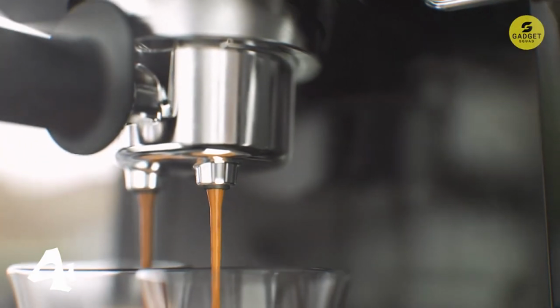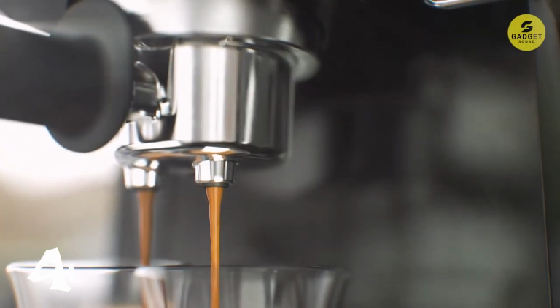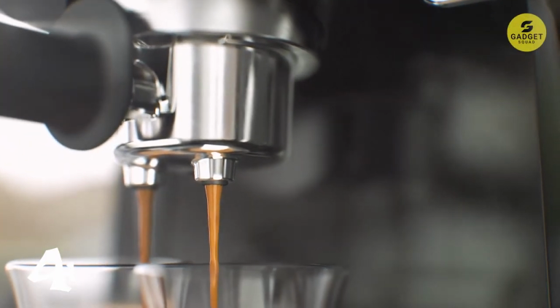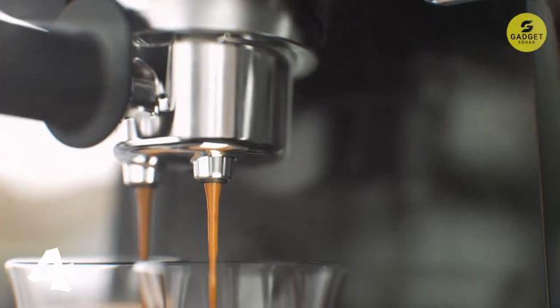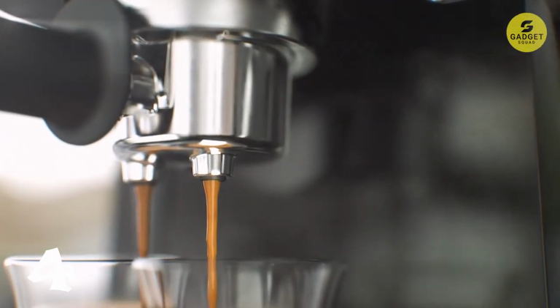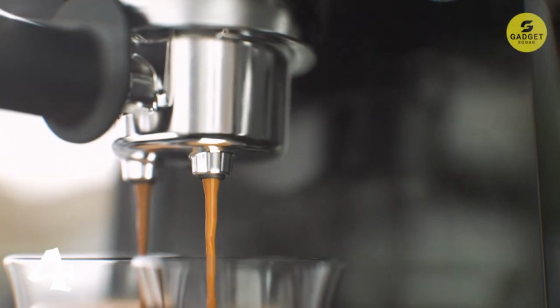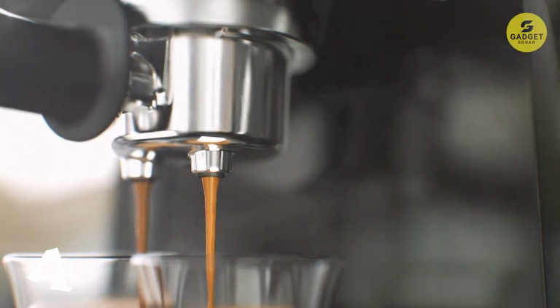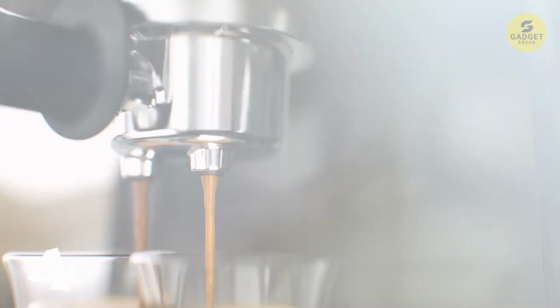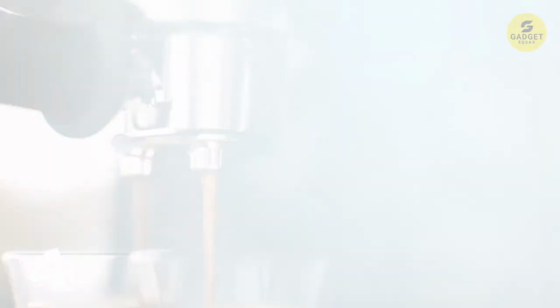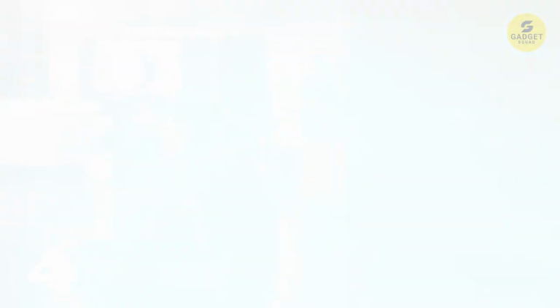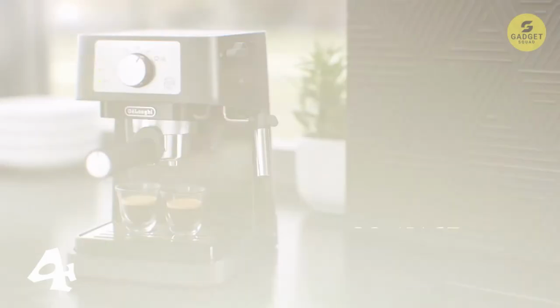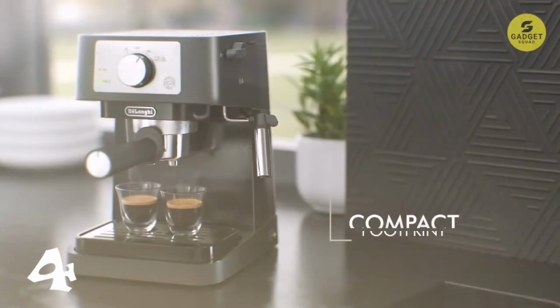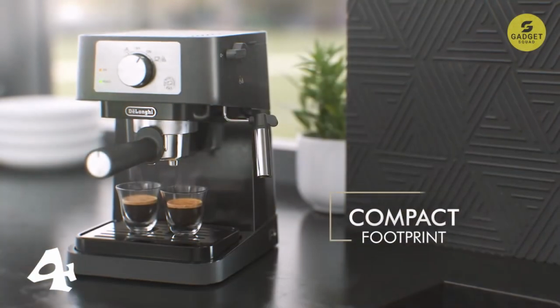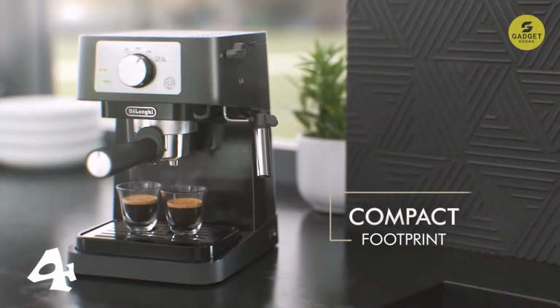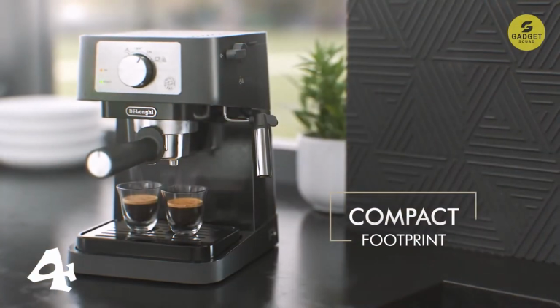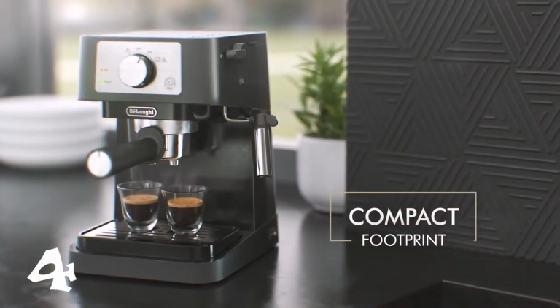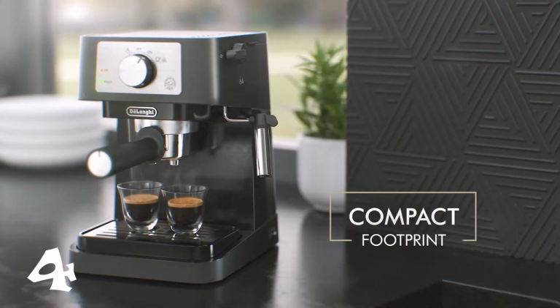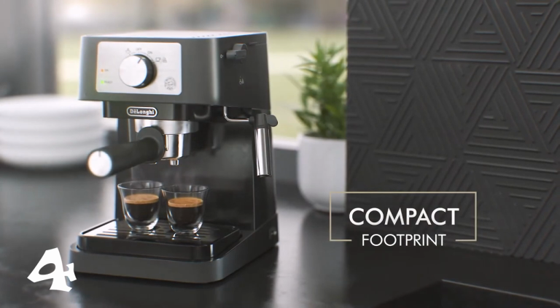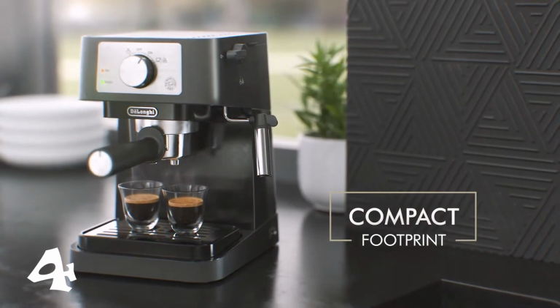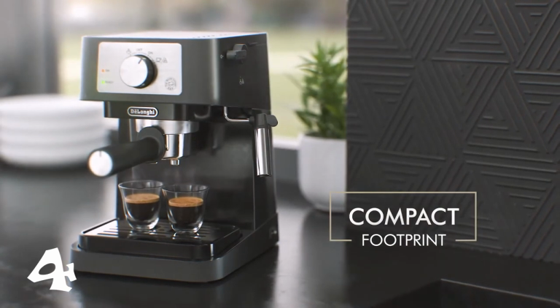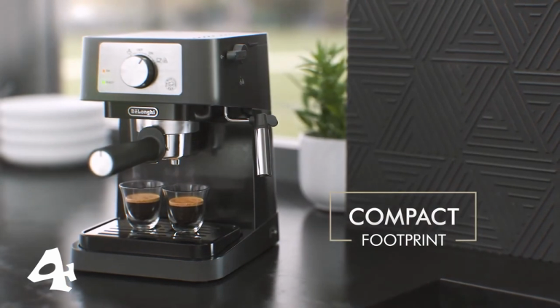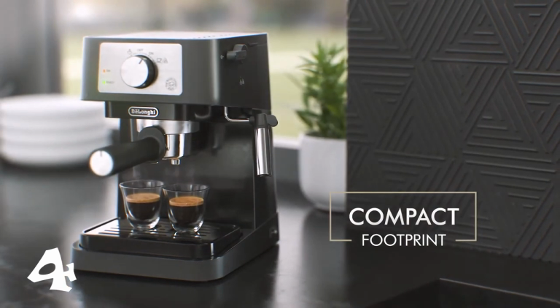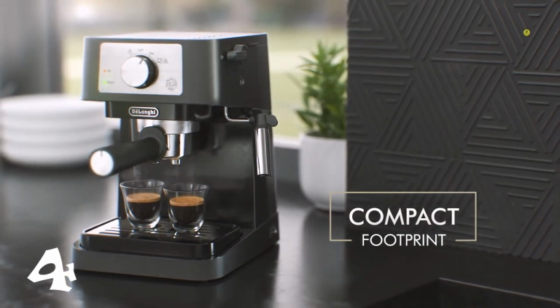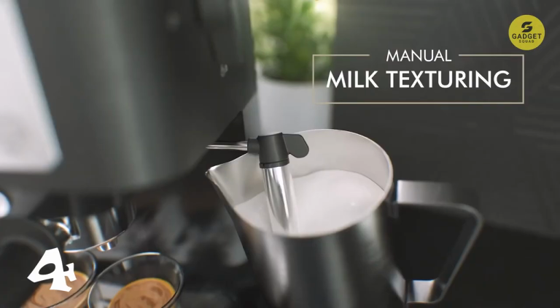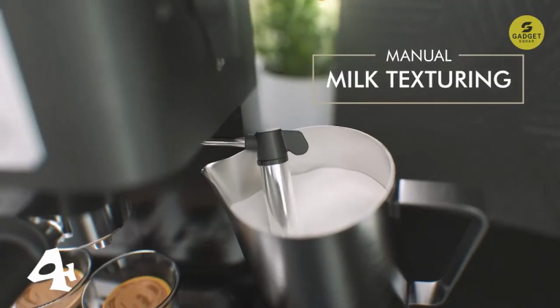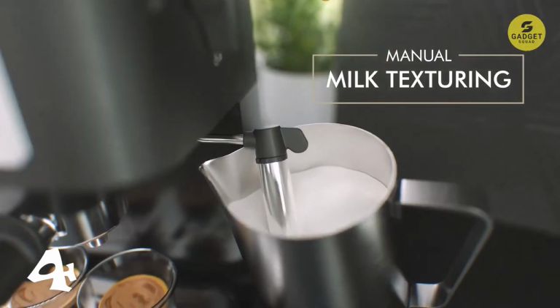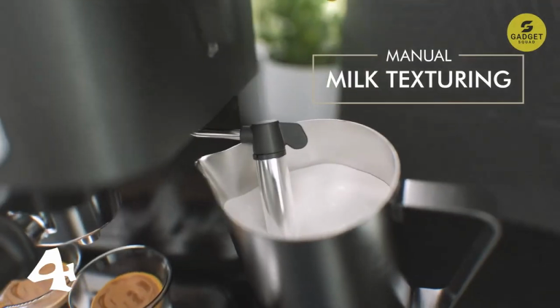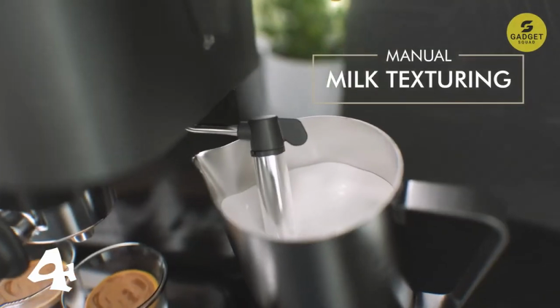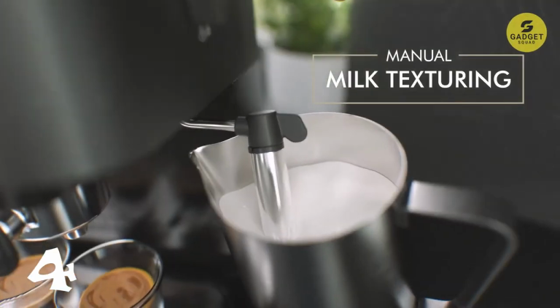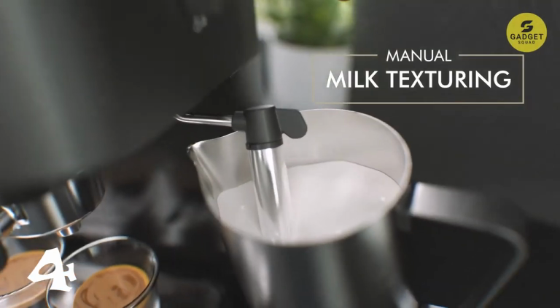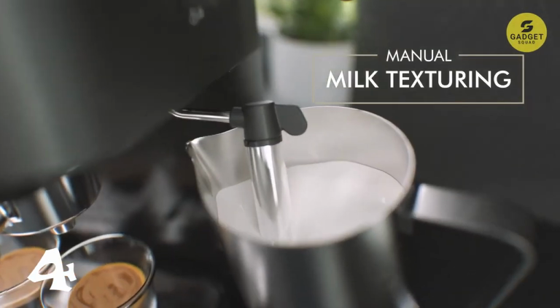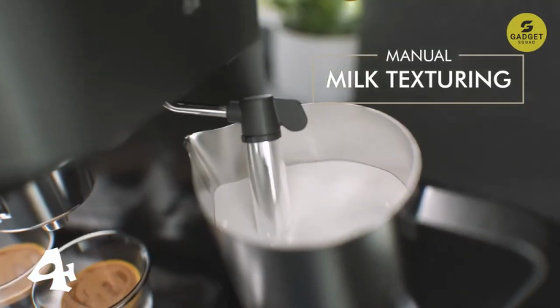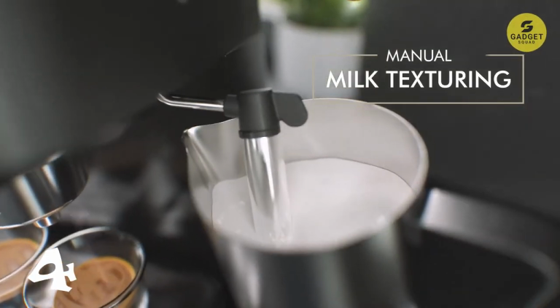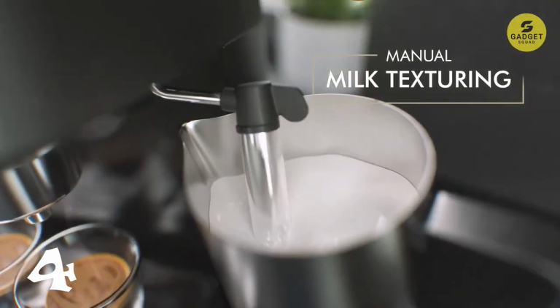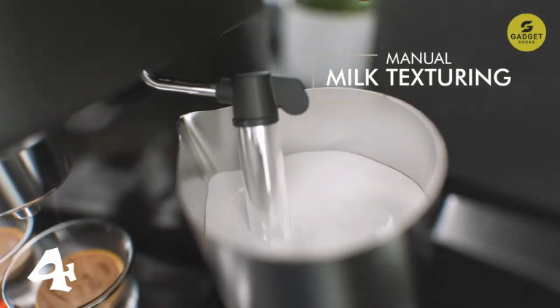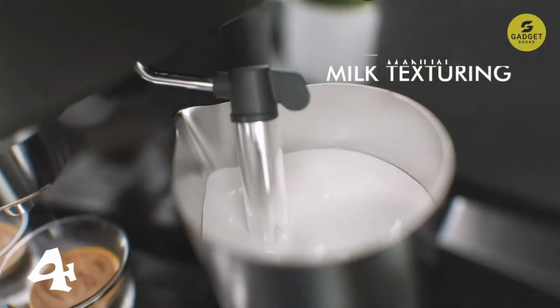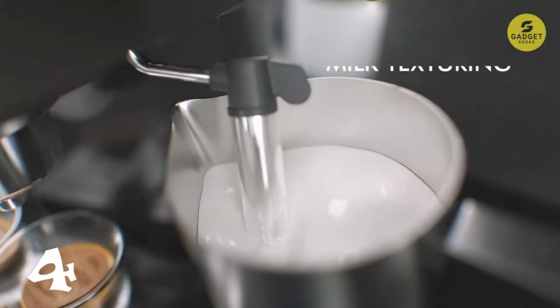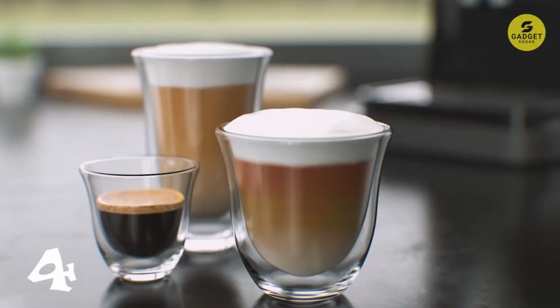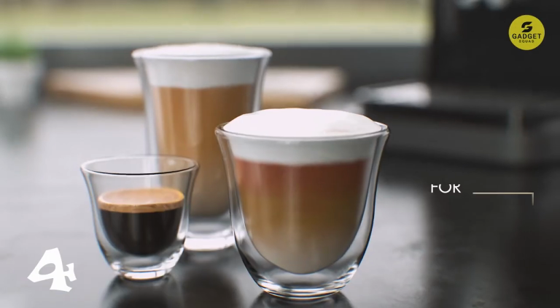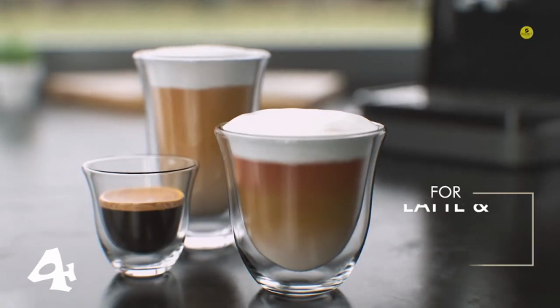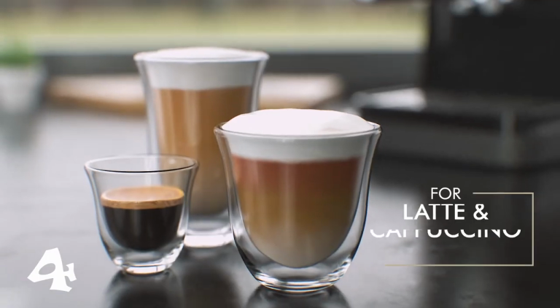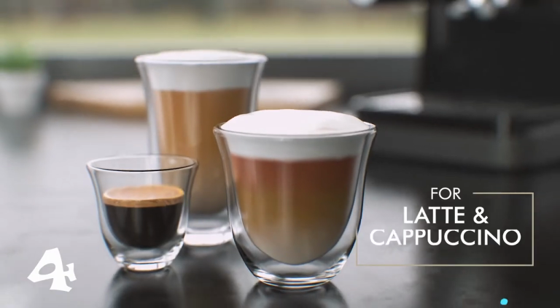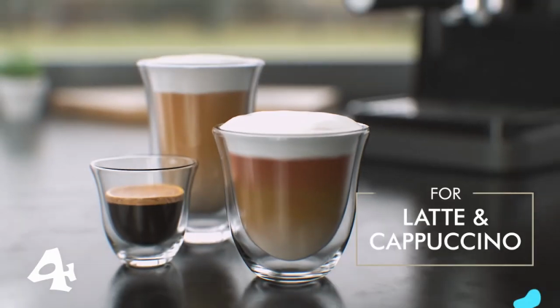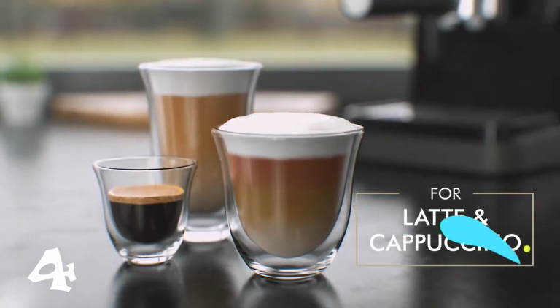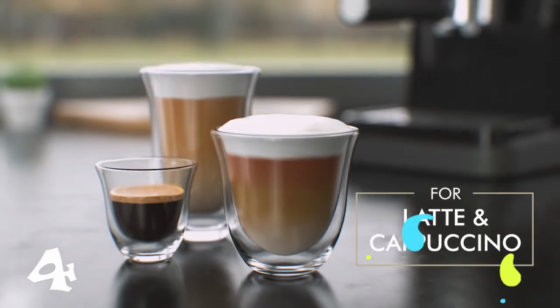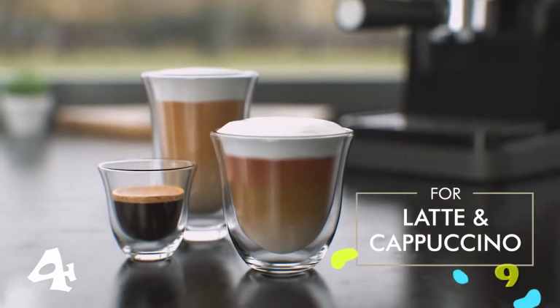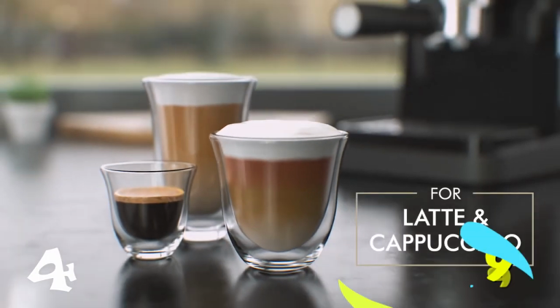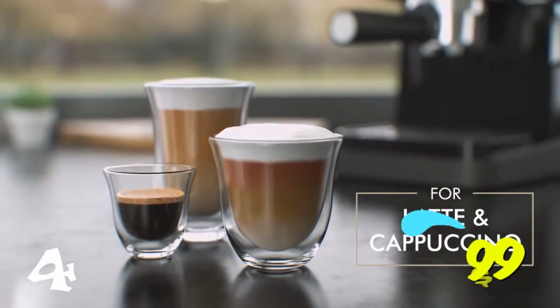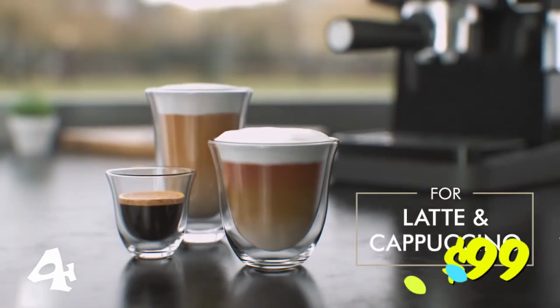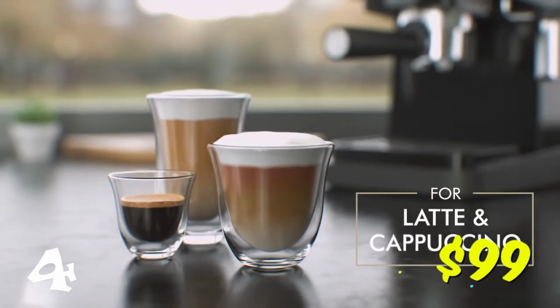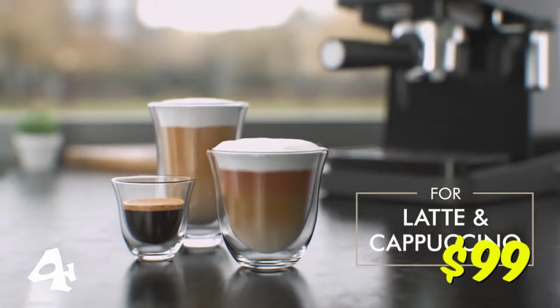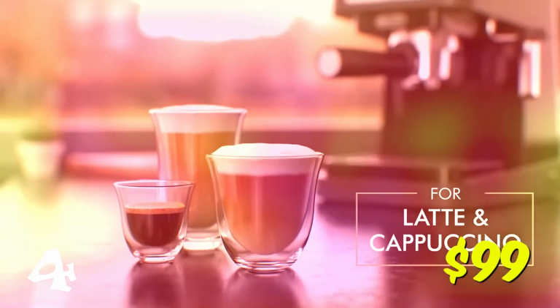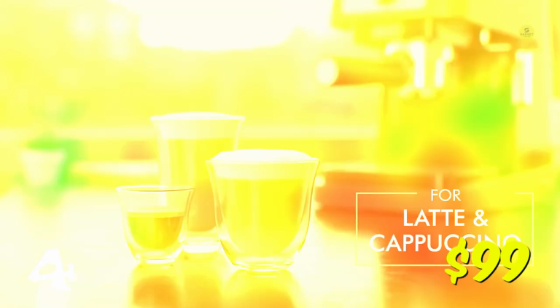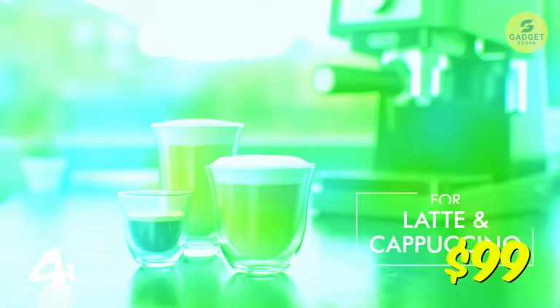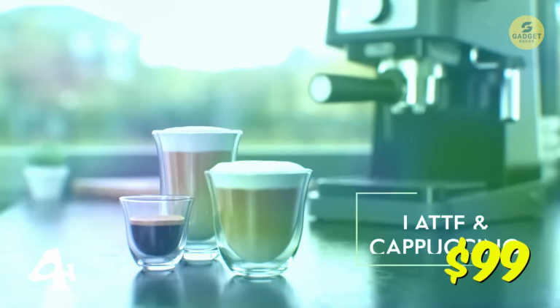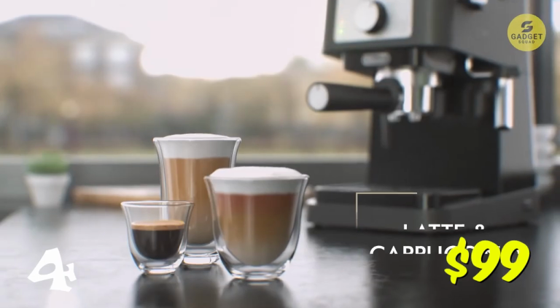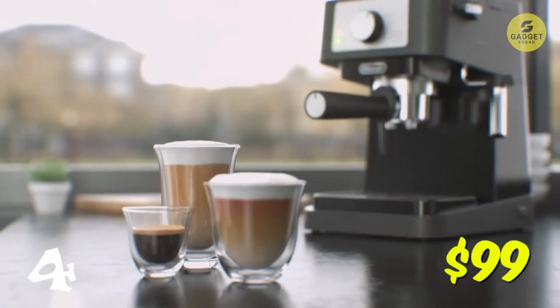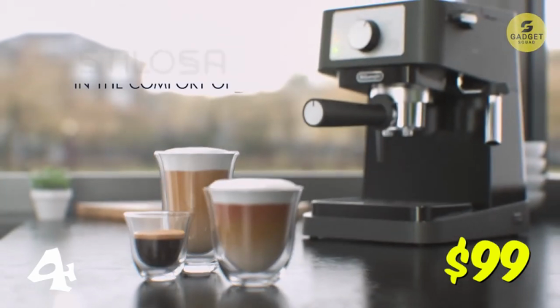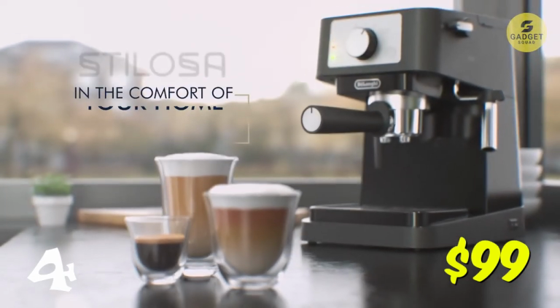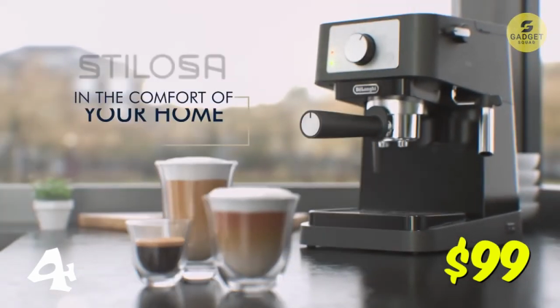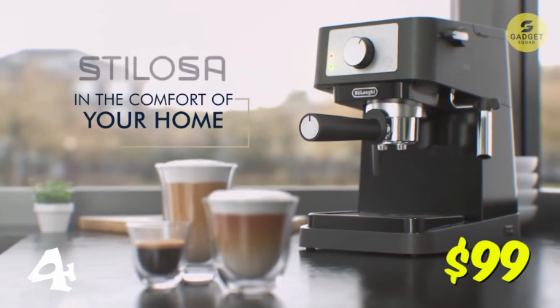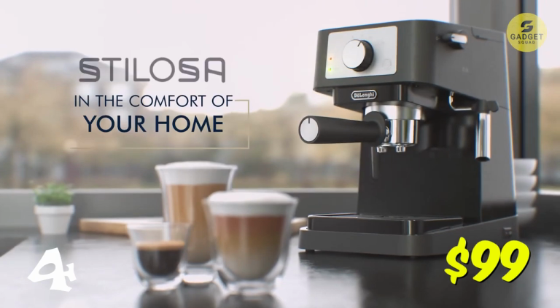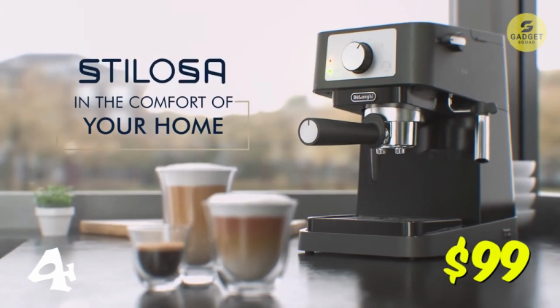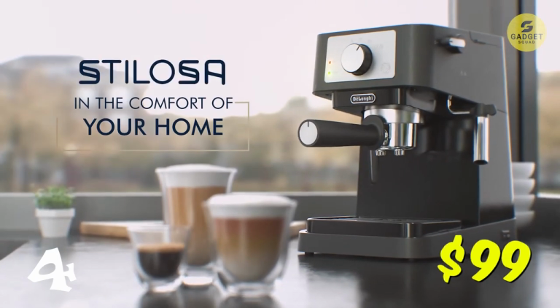The manual milk frother allows you to create lattes, cappuccinos, and more with ease. Its contemporary design makes it a stylish addition to any modern kitchen. This costs you $99.